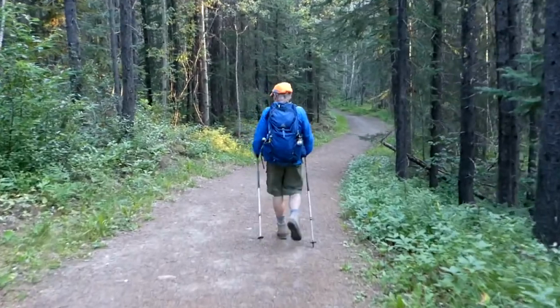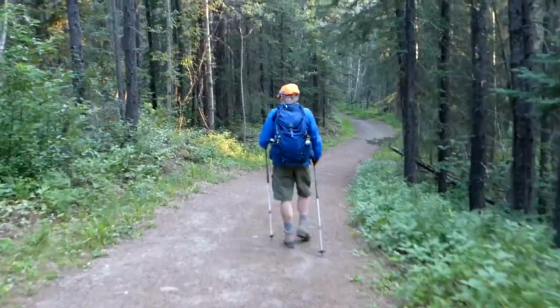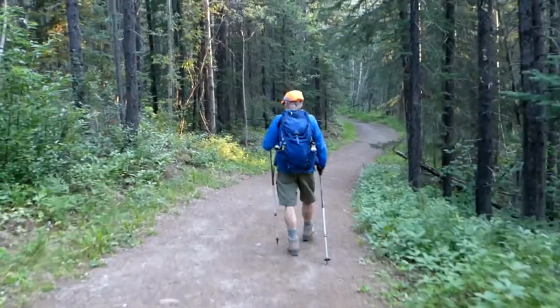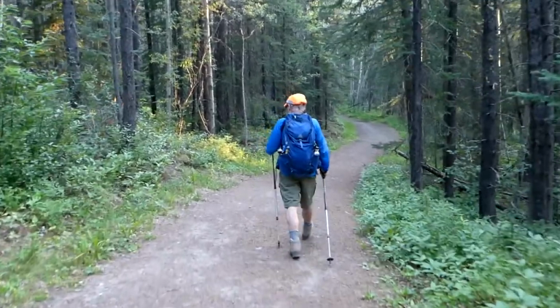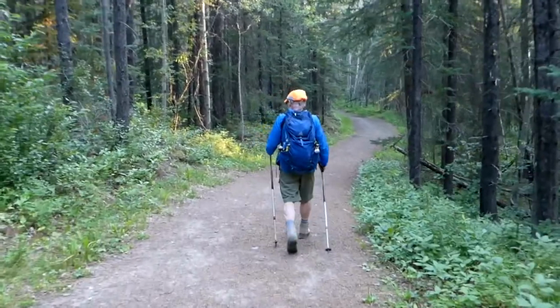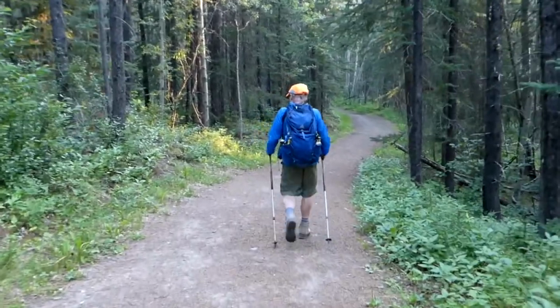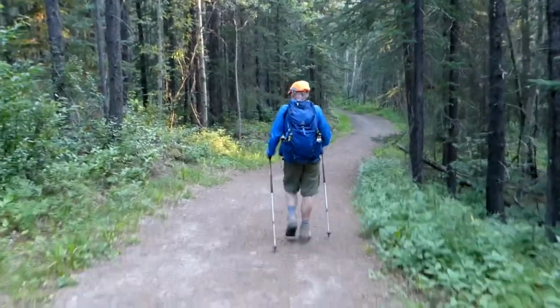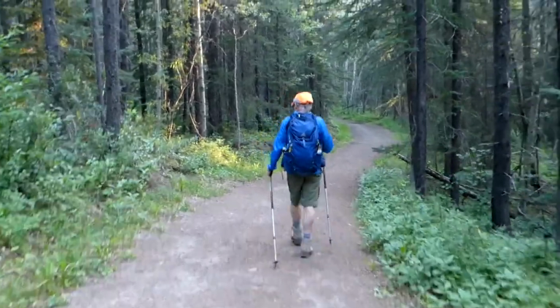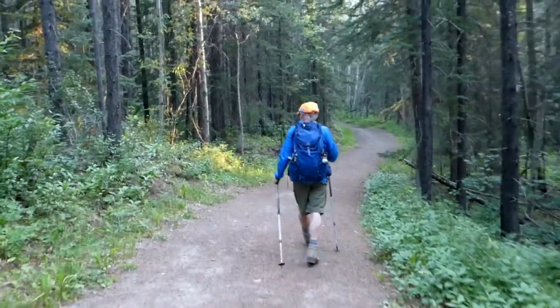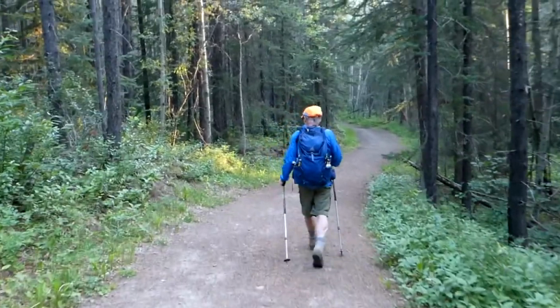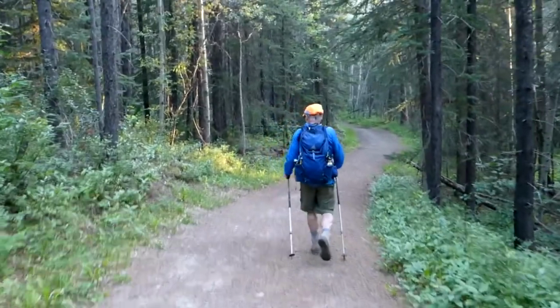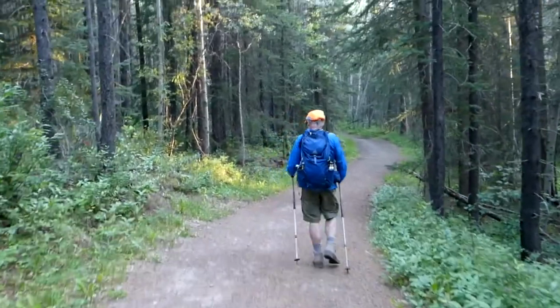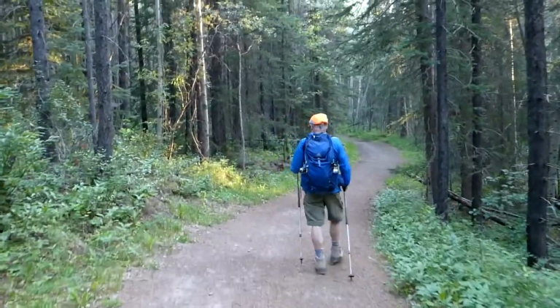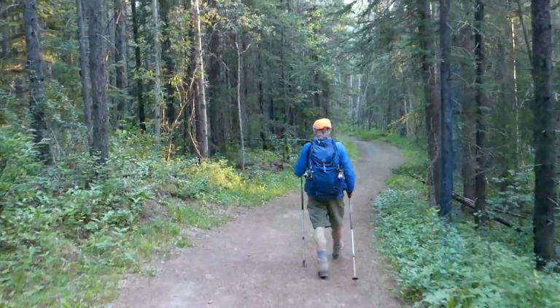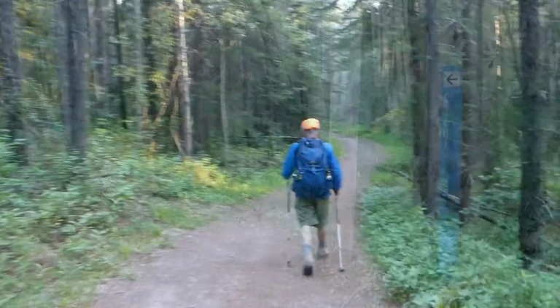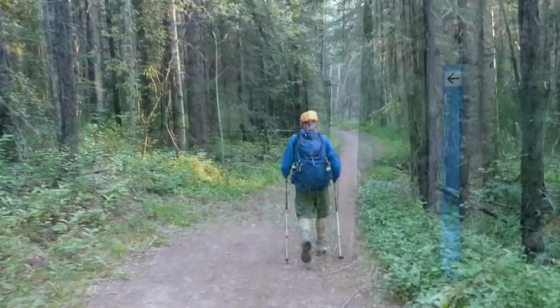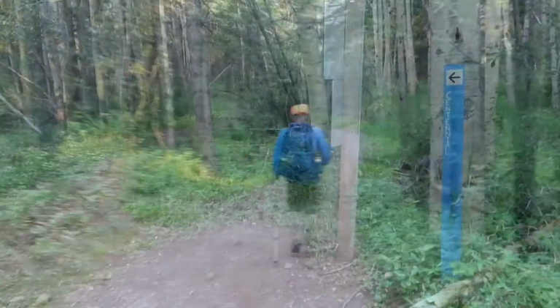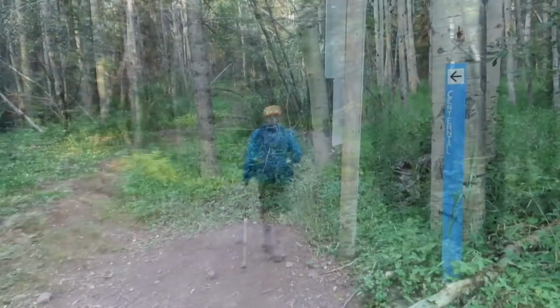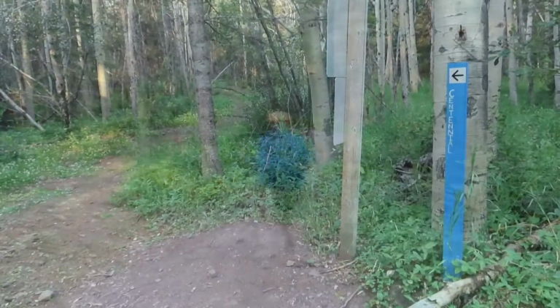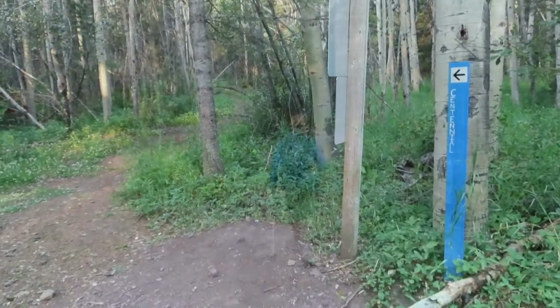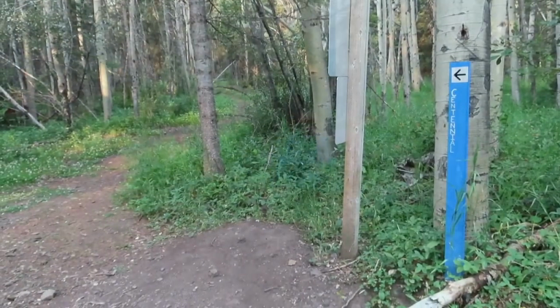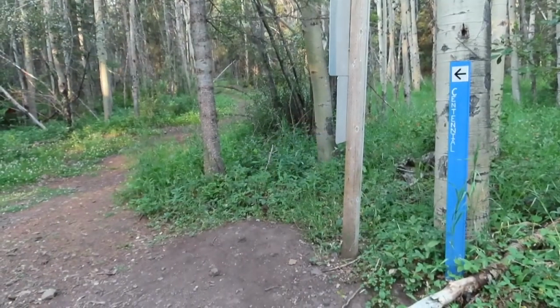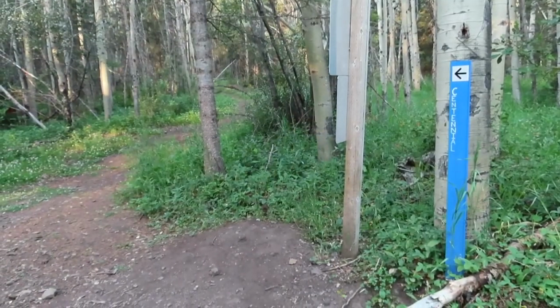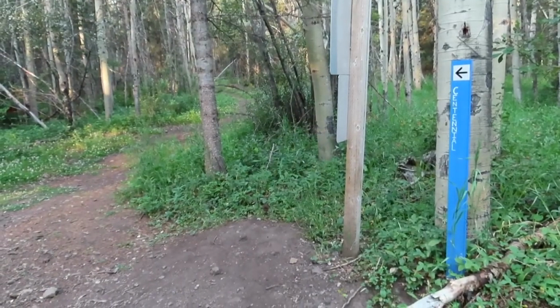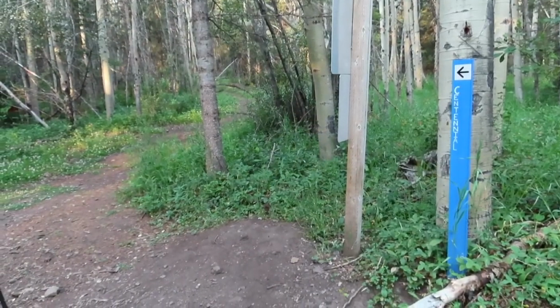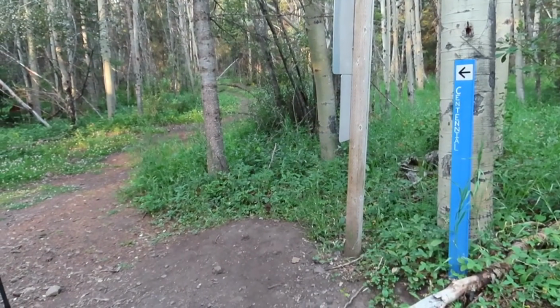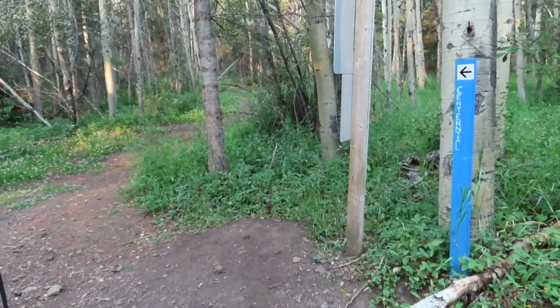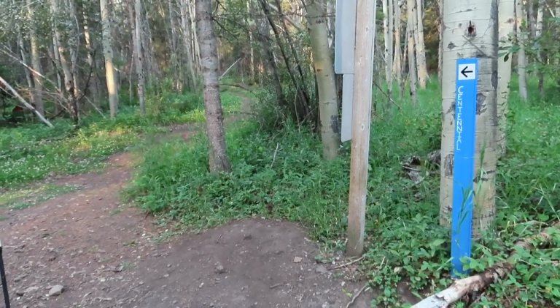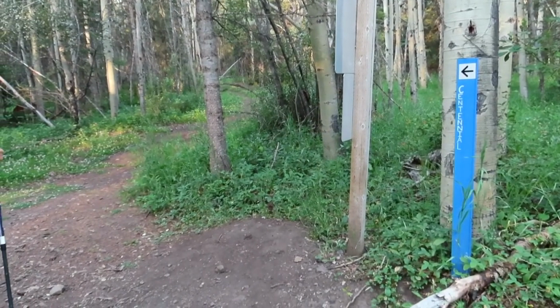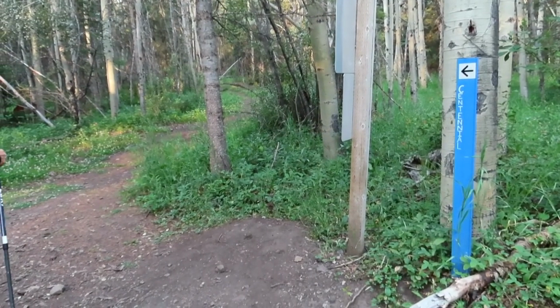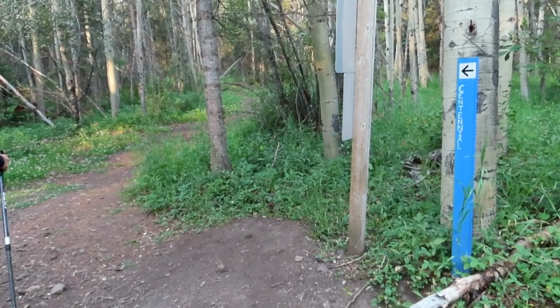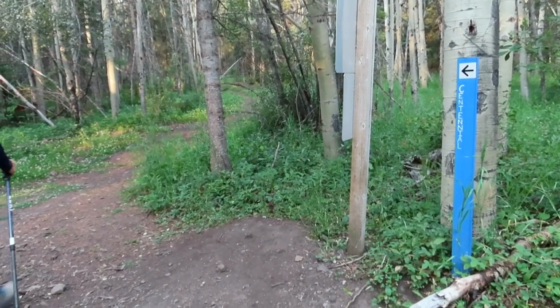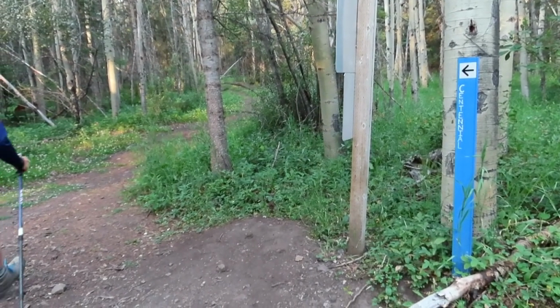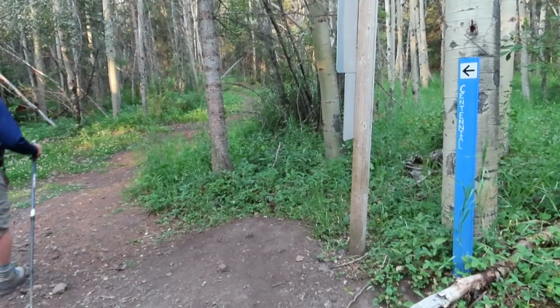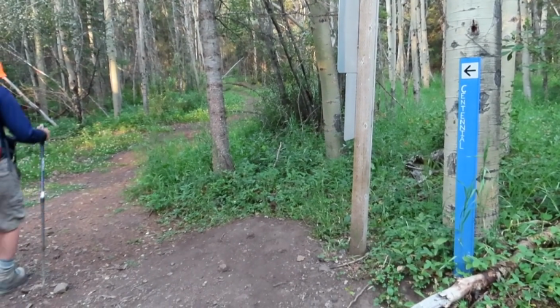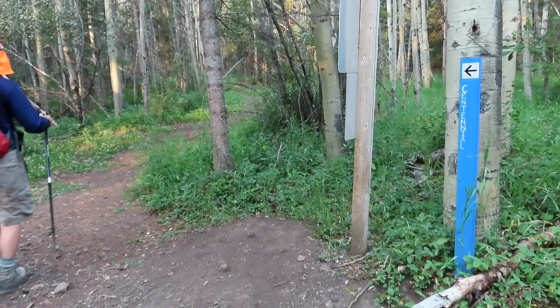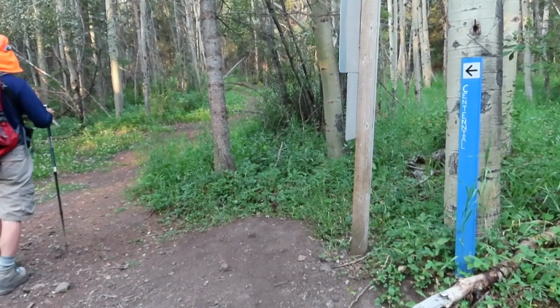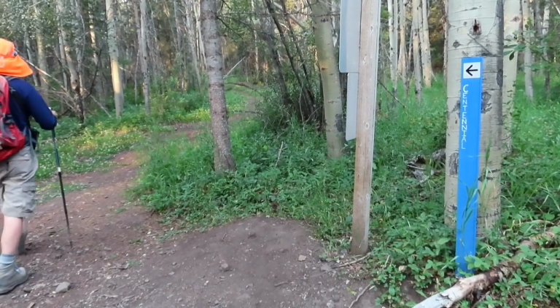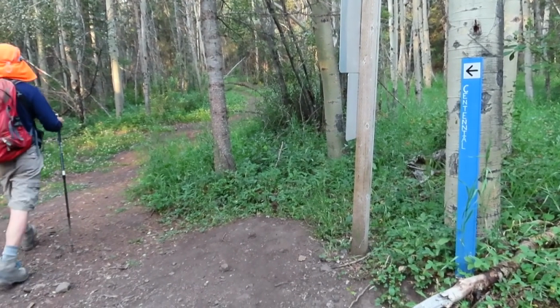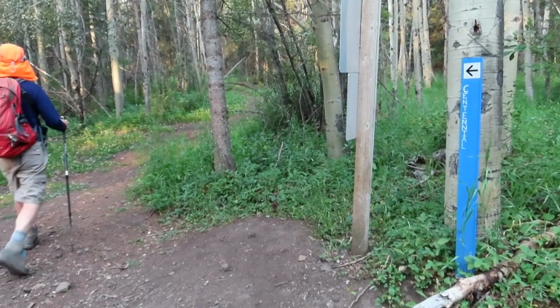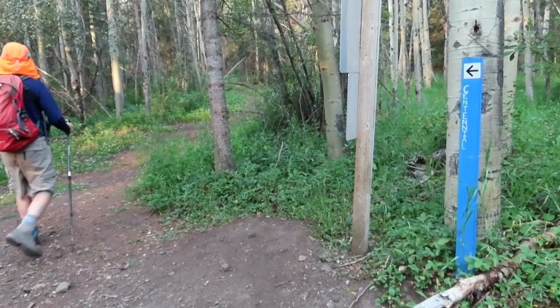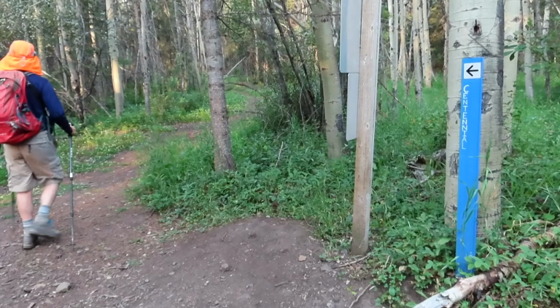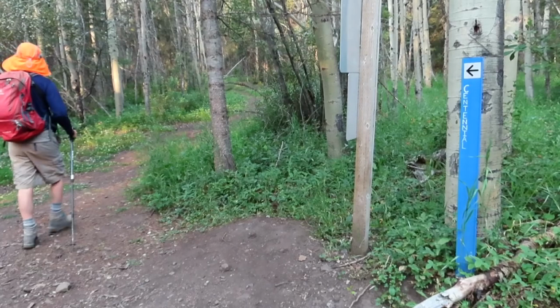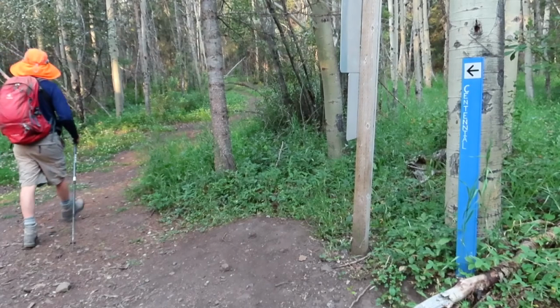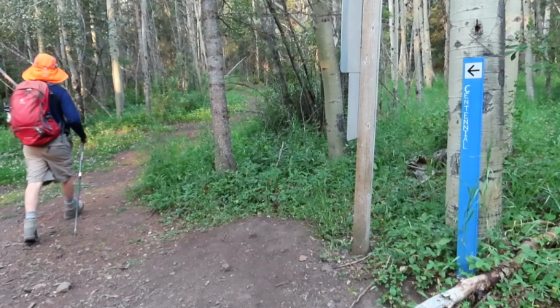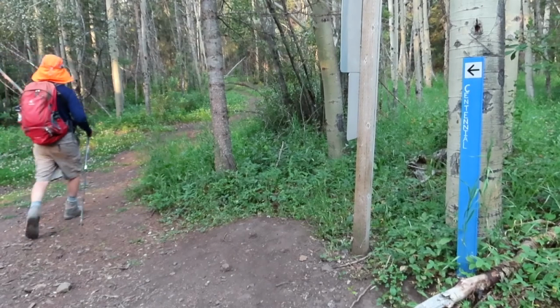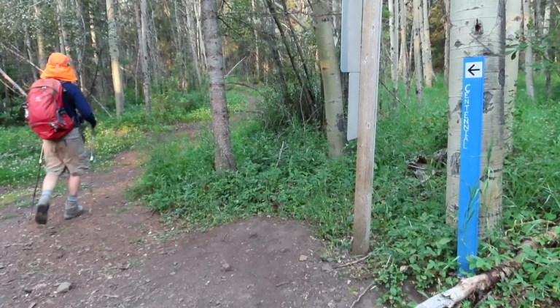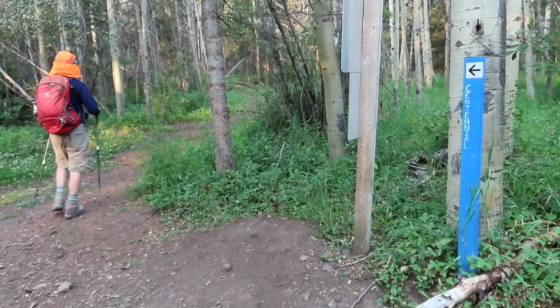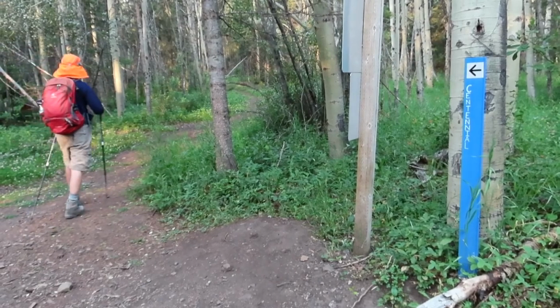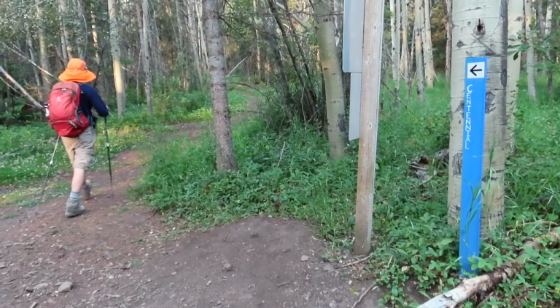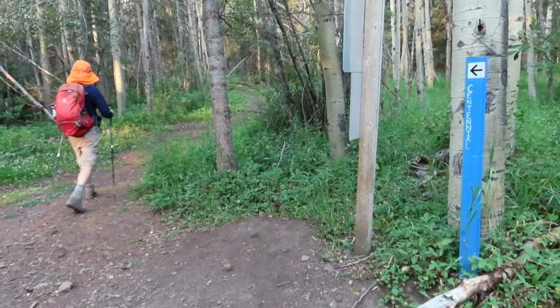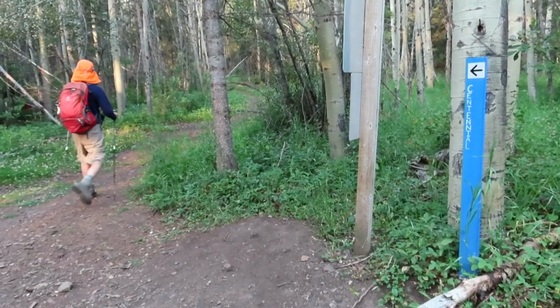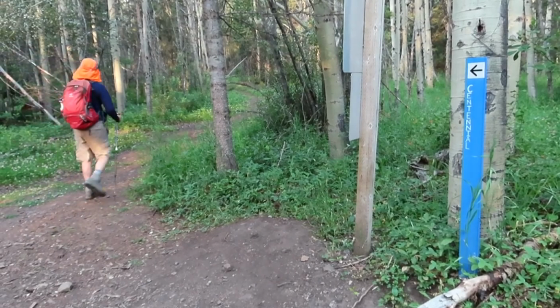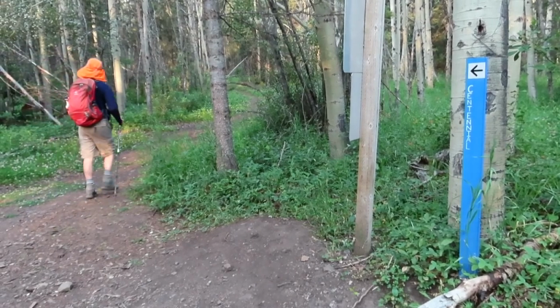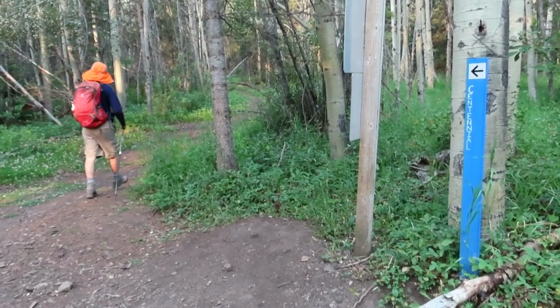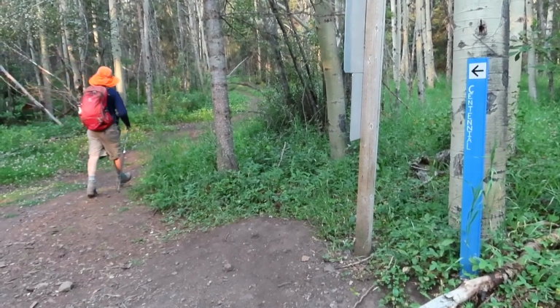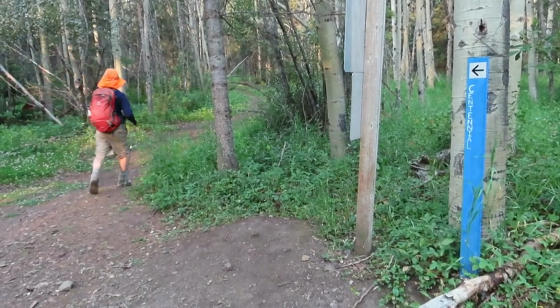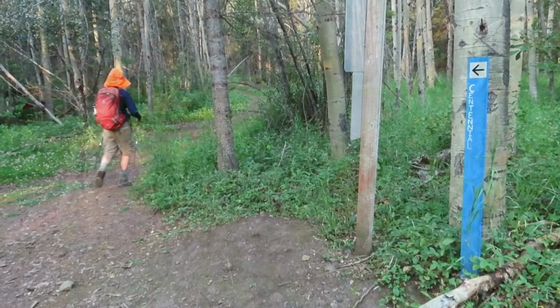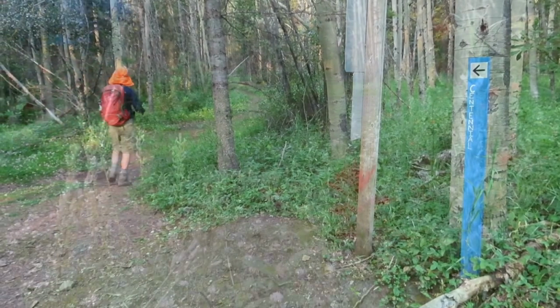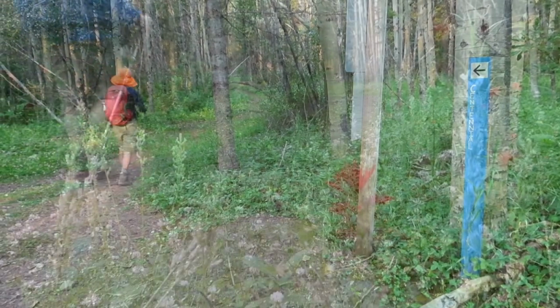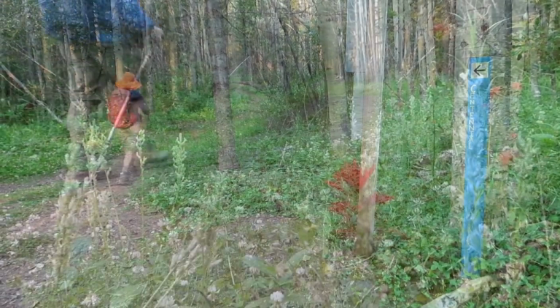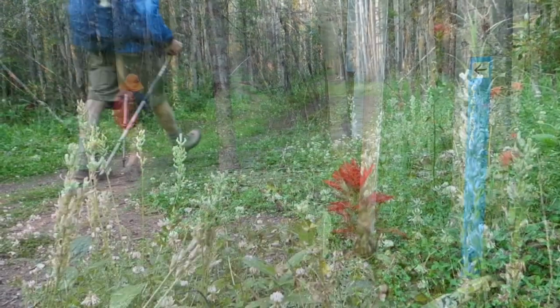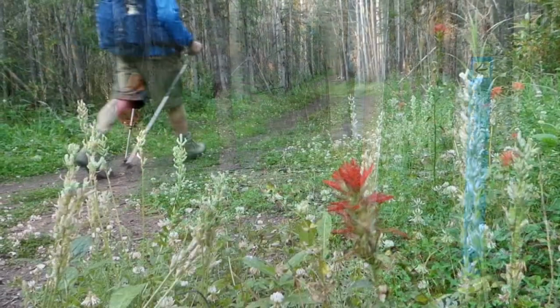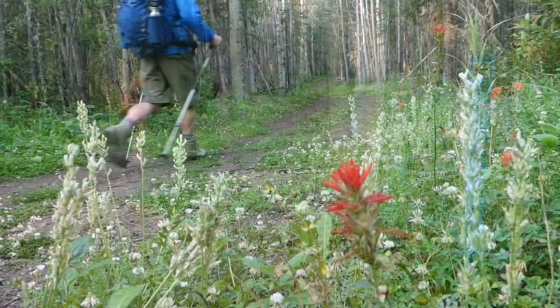The Centennial Ridge Trail, which is said to be the highest maintained trail in the Canadian Rockies, leads to Mount Allen Summit.